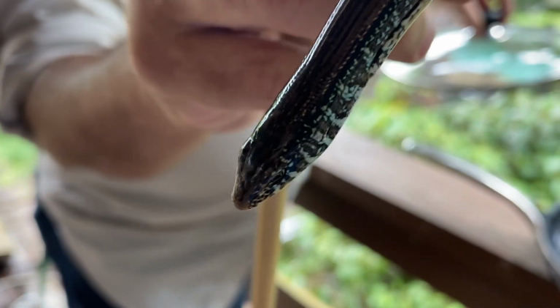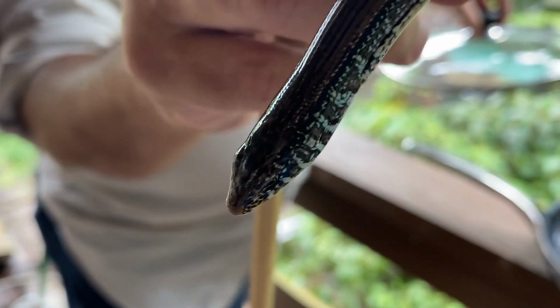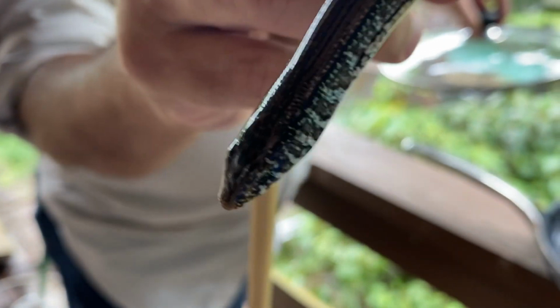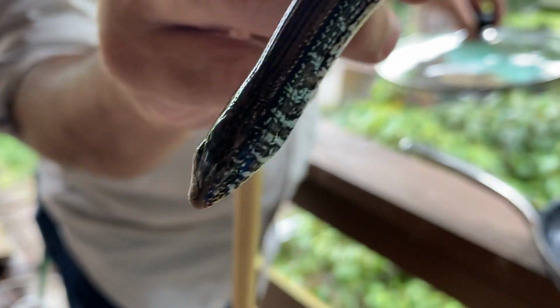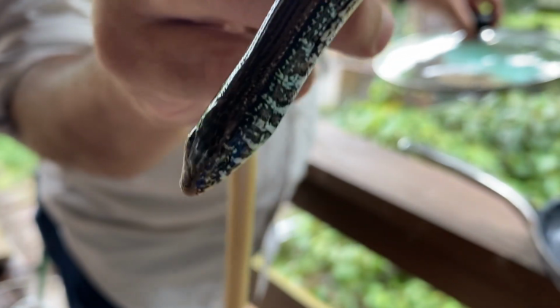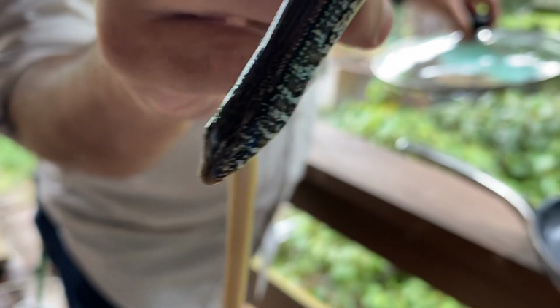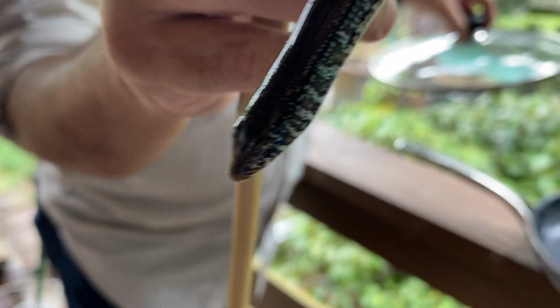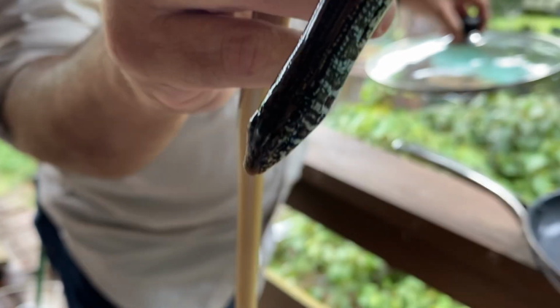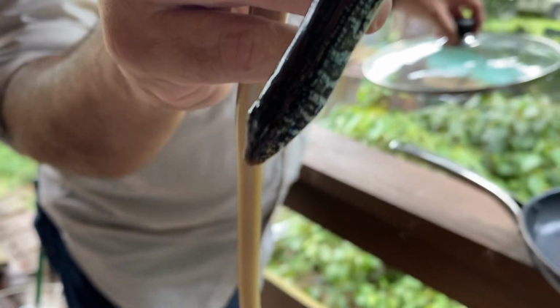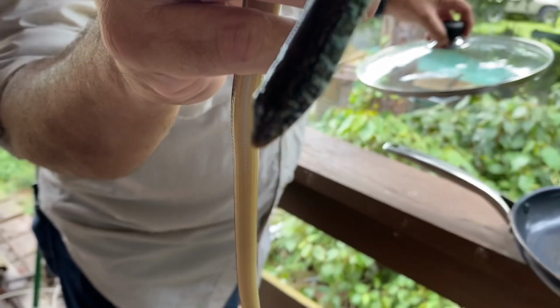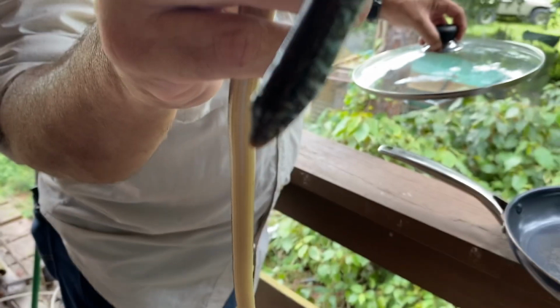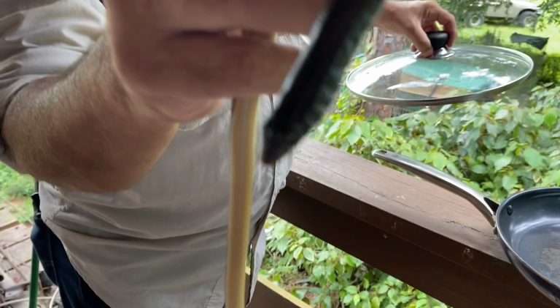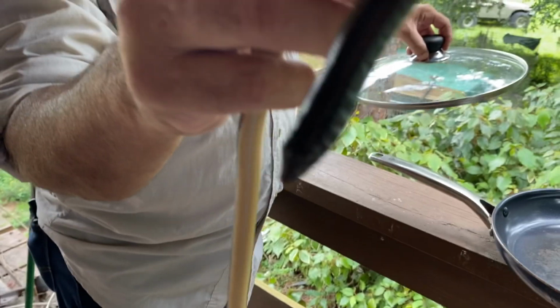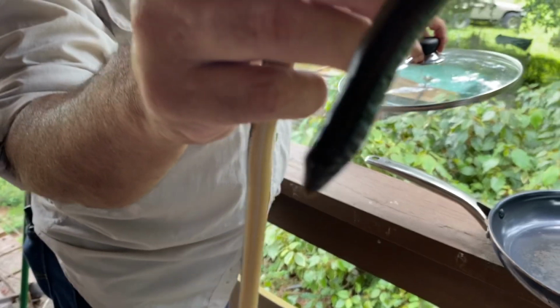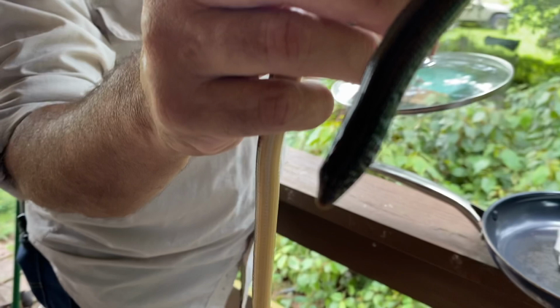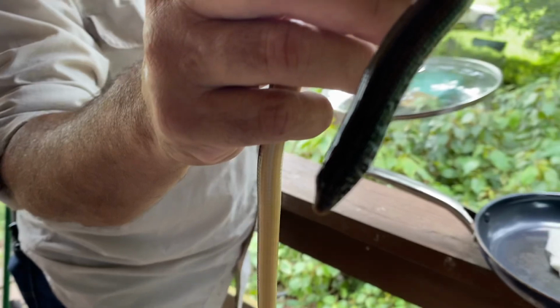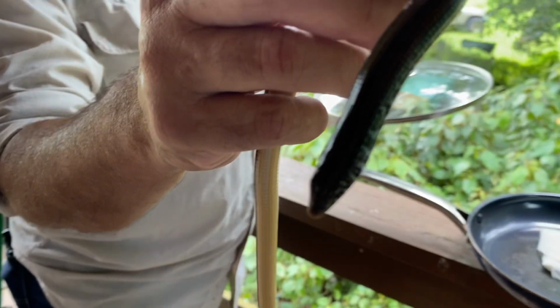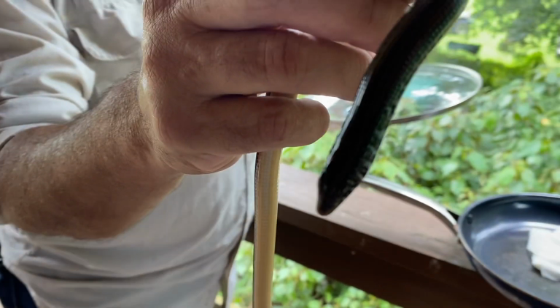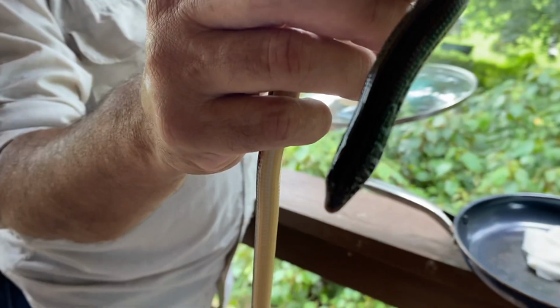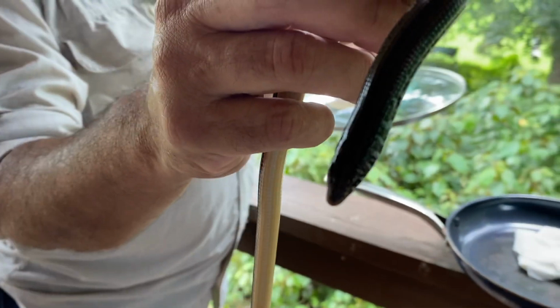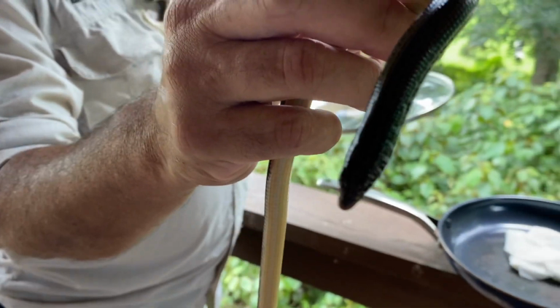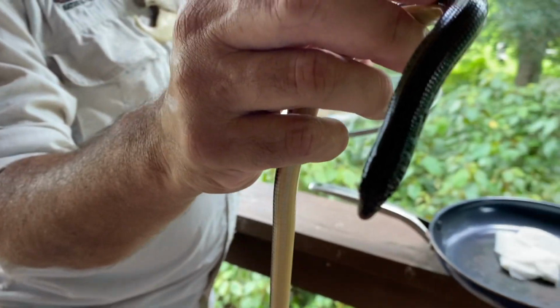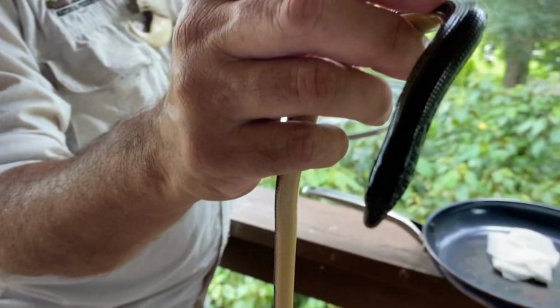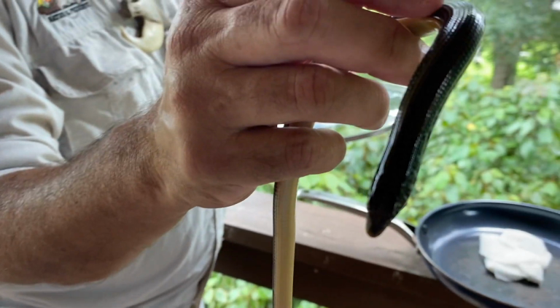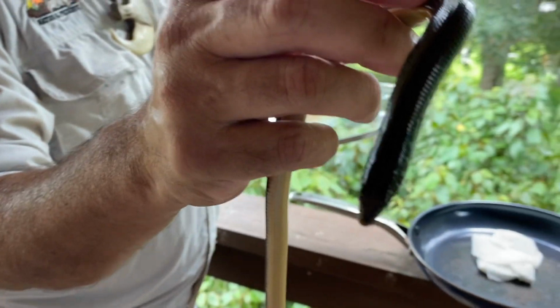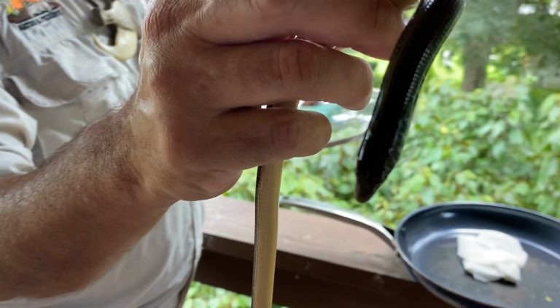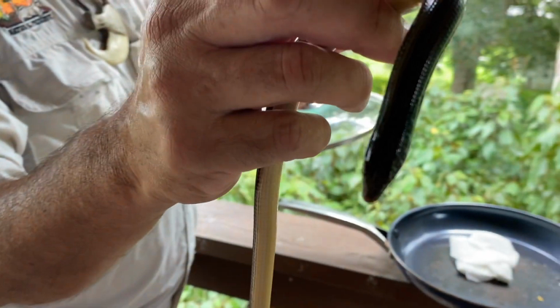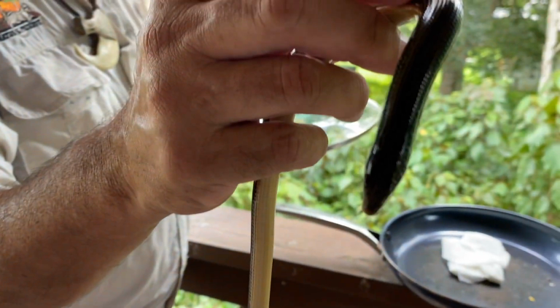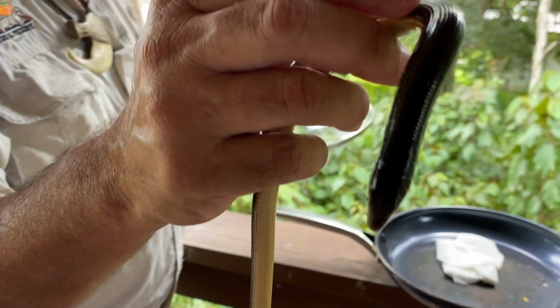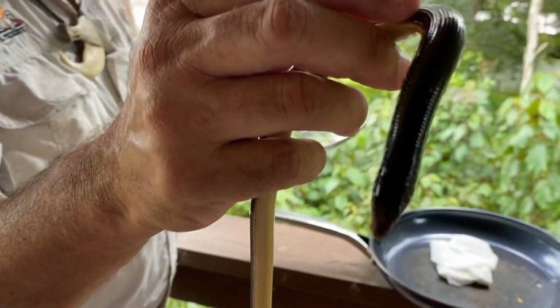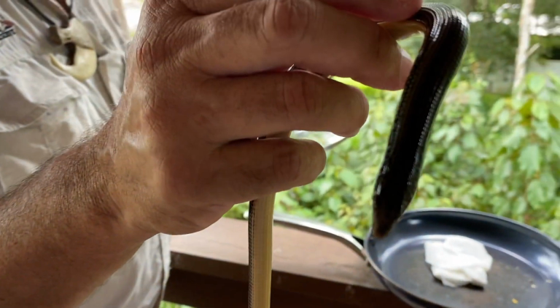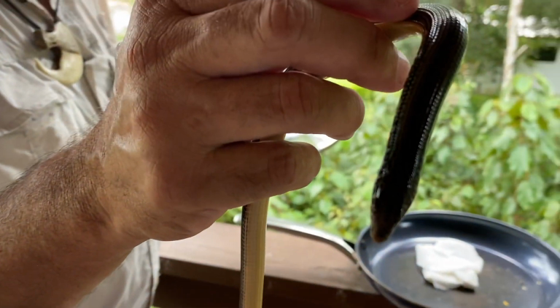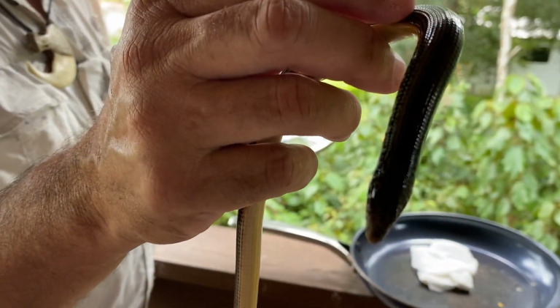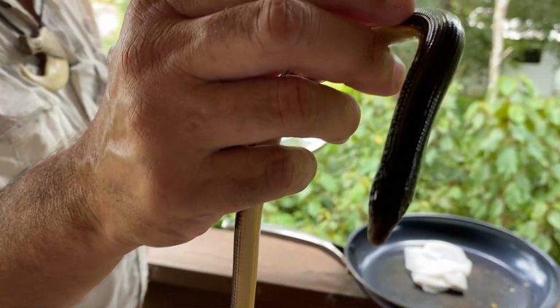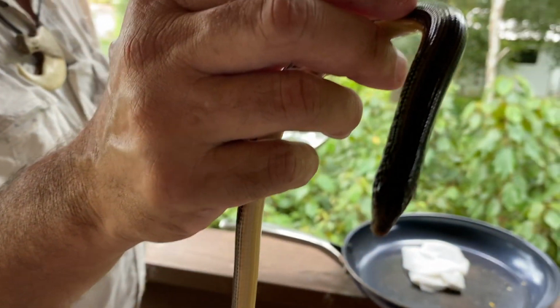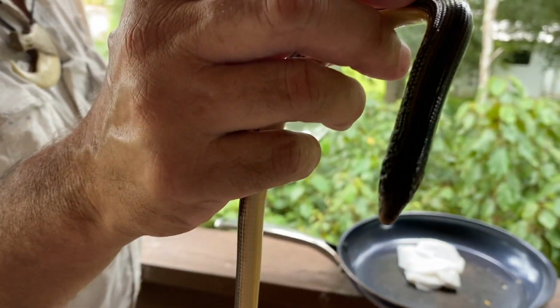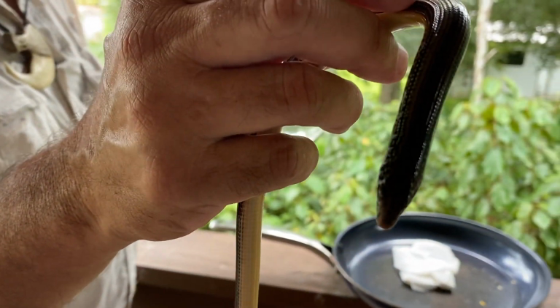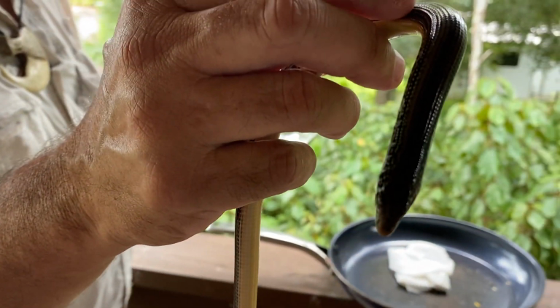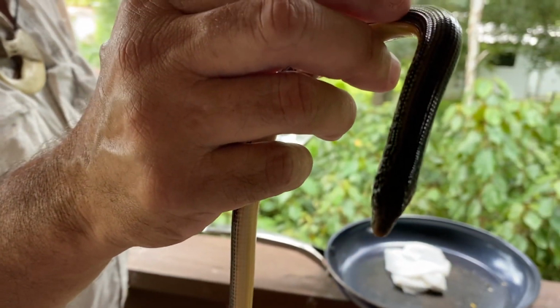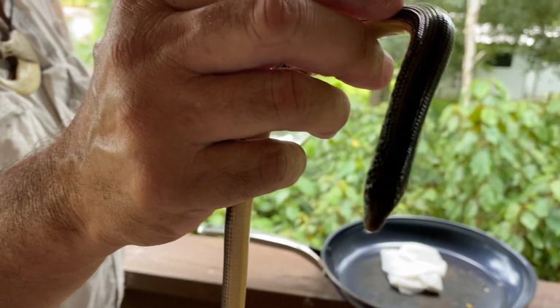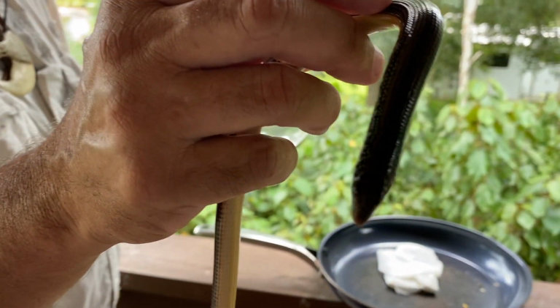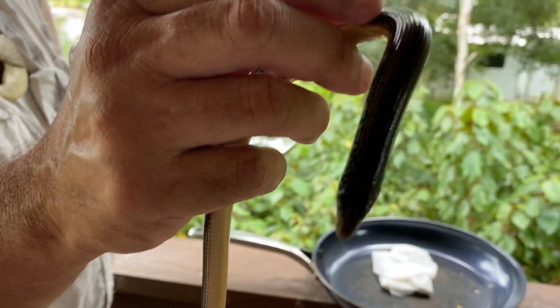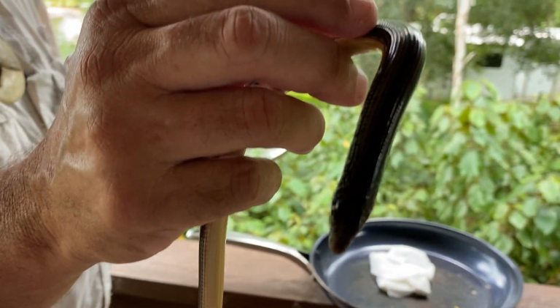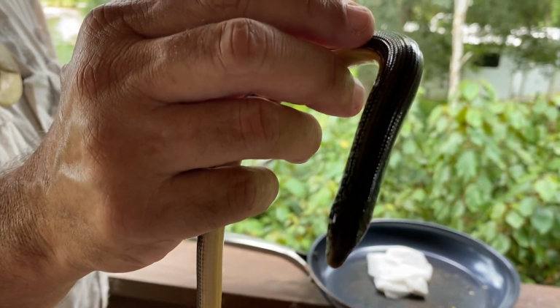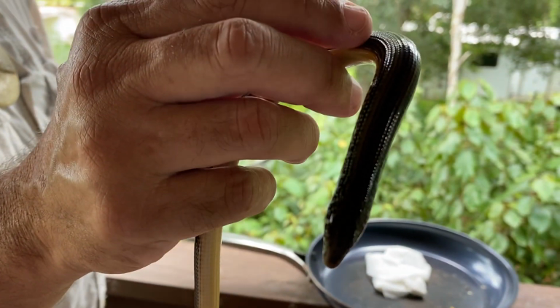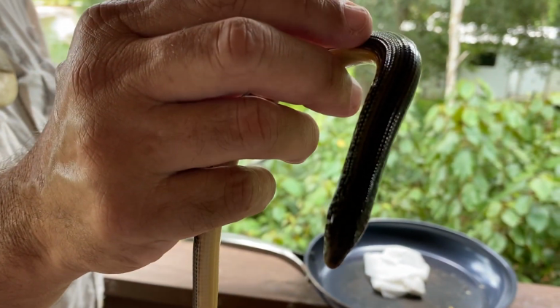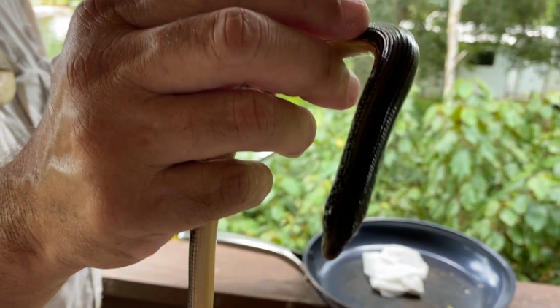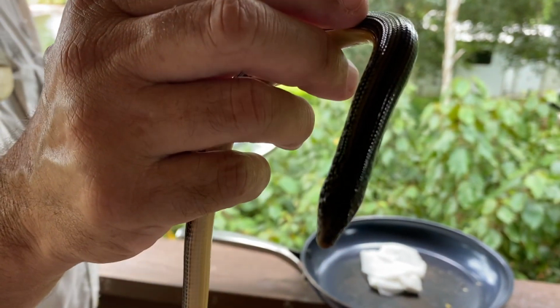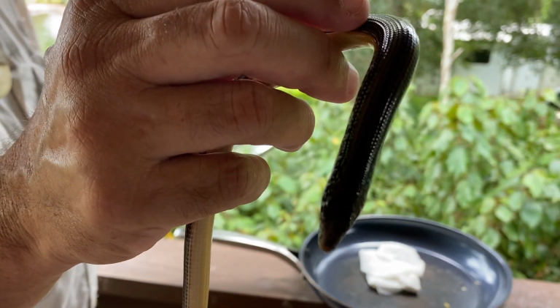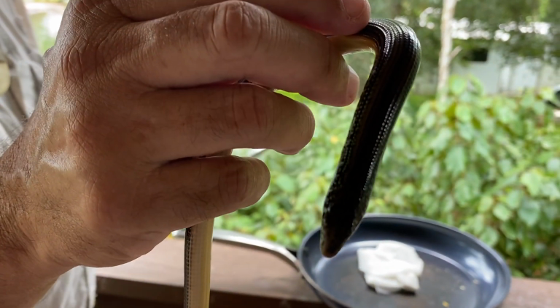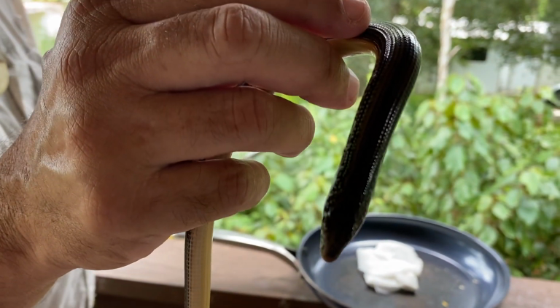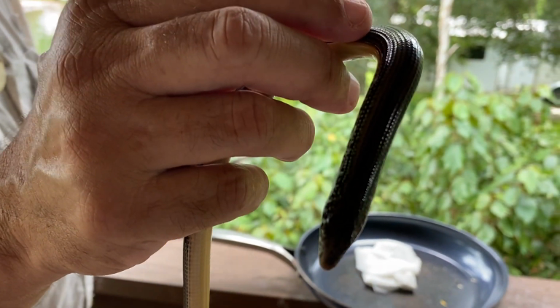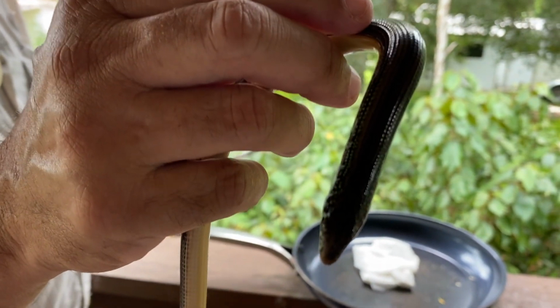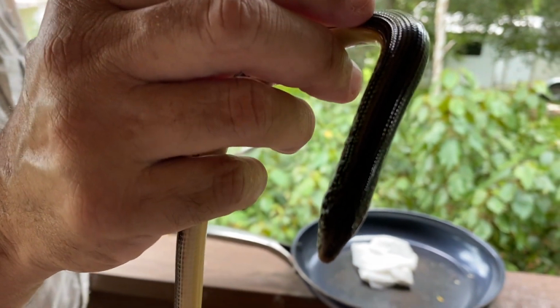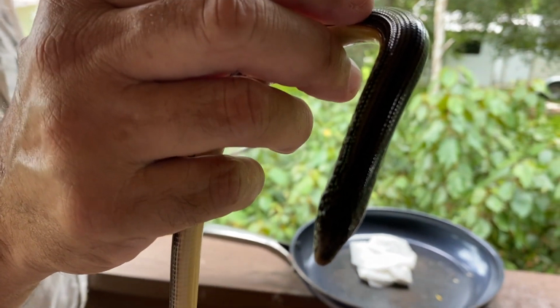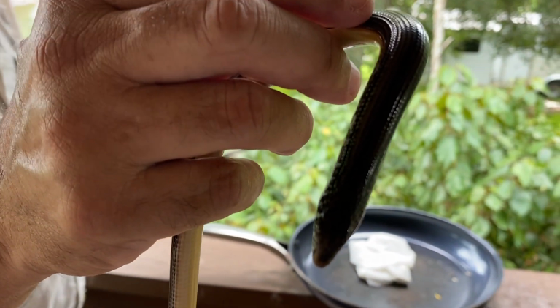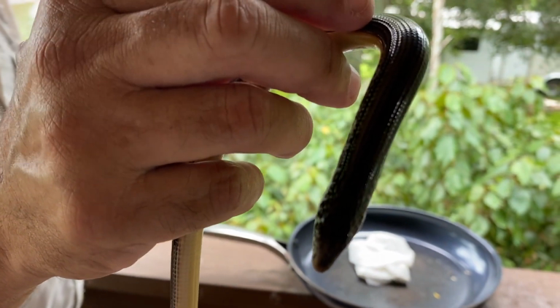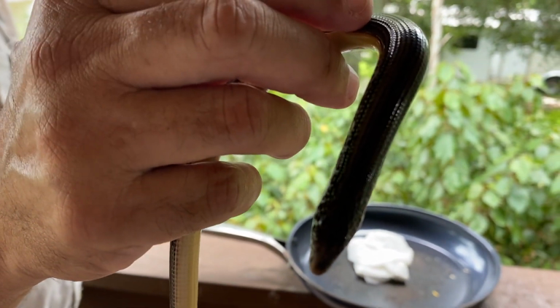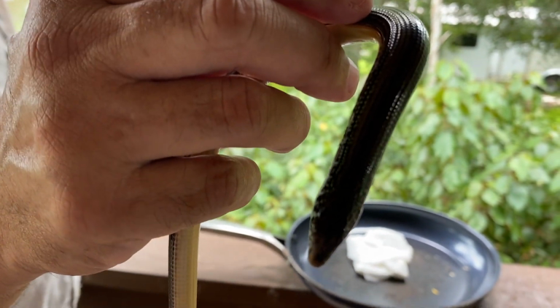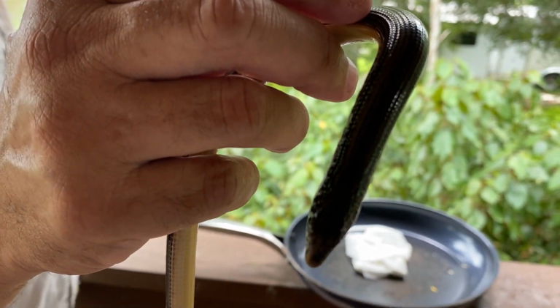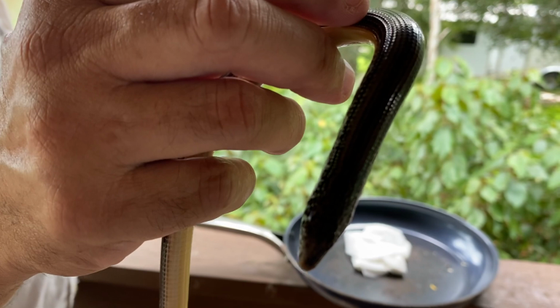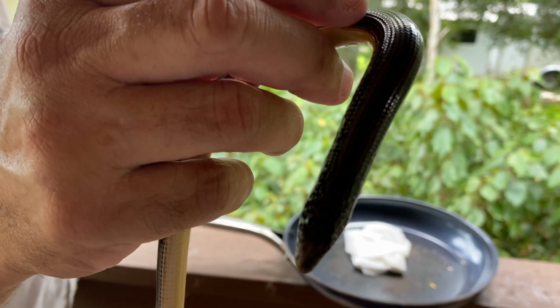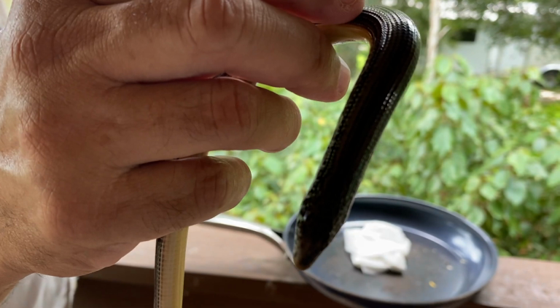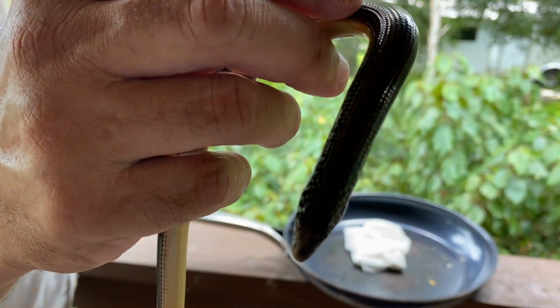So why do they call it a glass snake? Because they break their tail, like a regular lizard, to get away from predators sometimes.